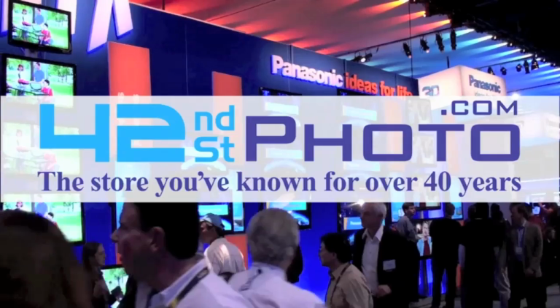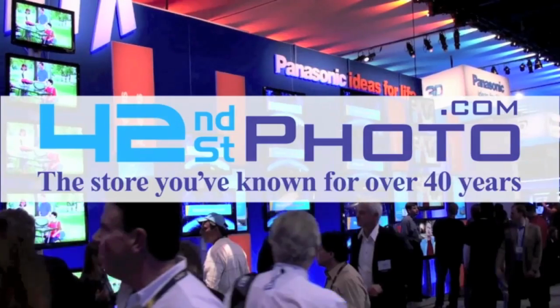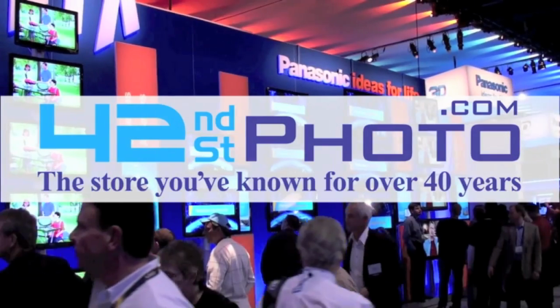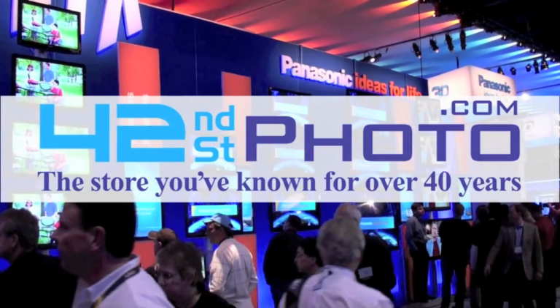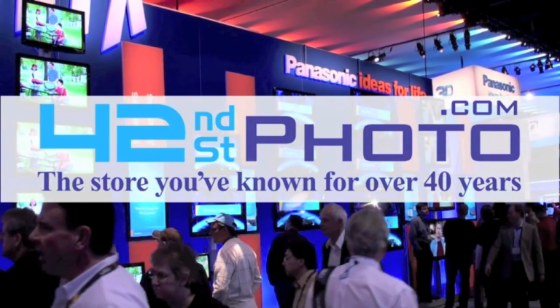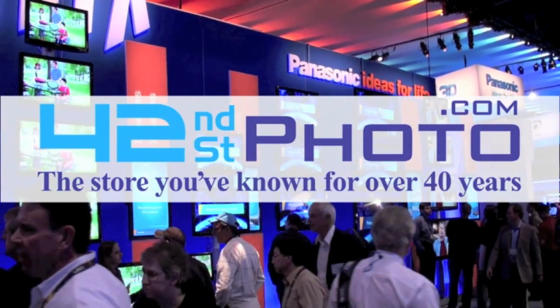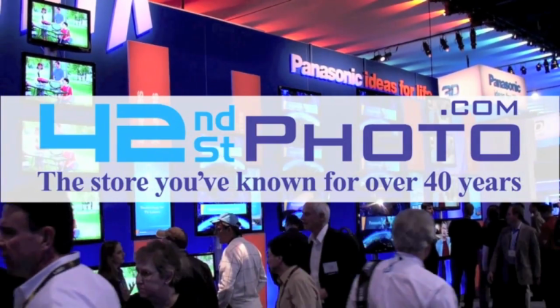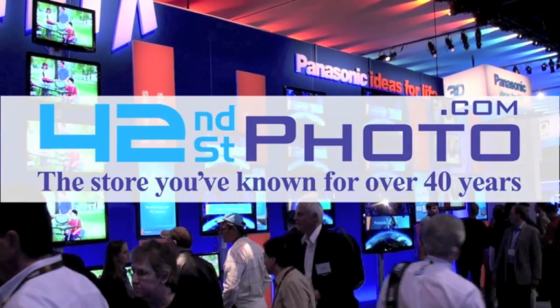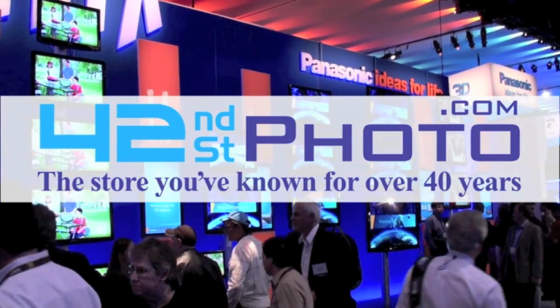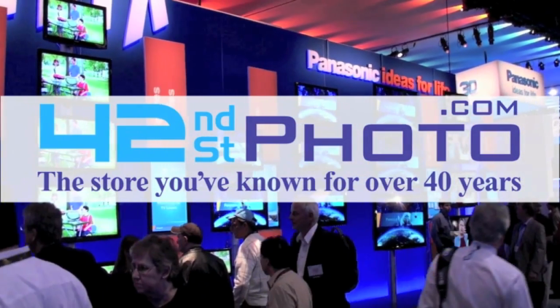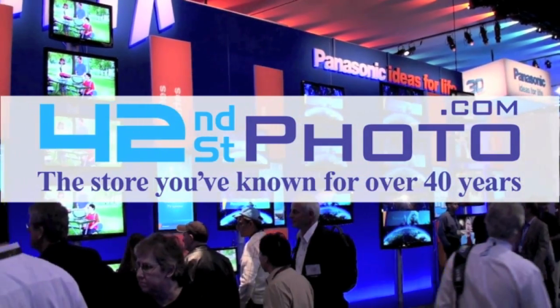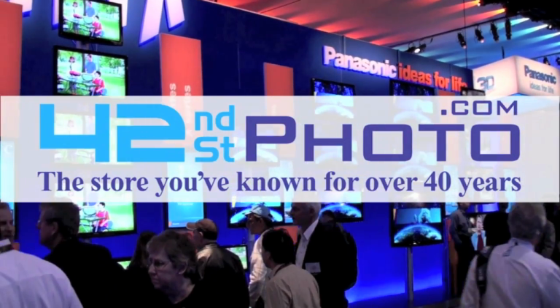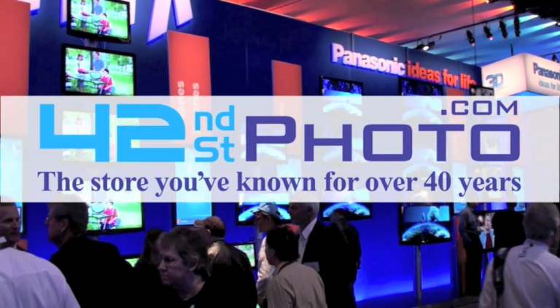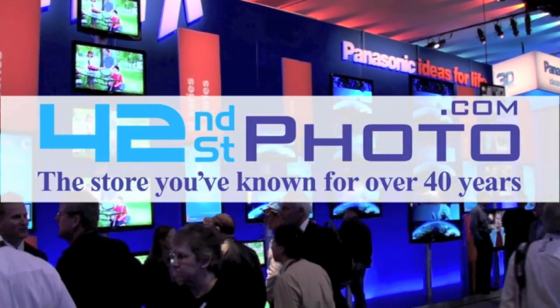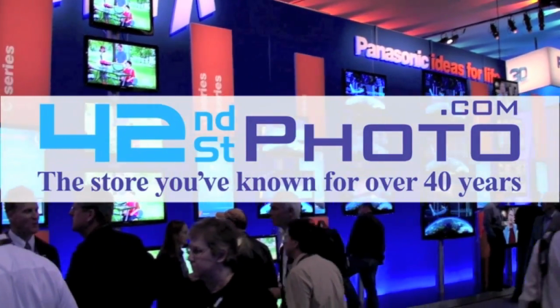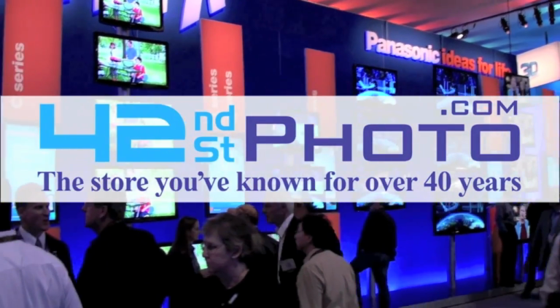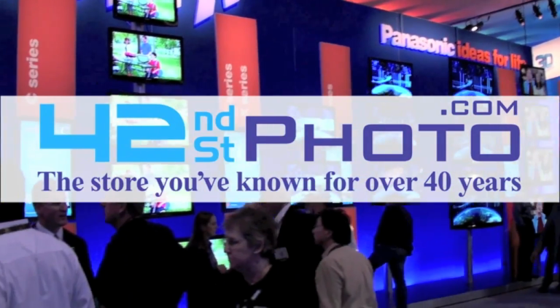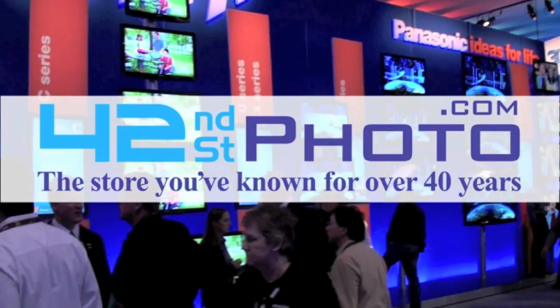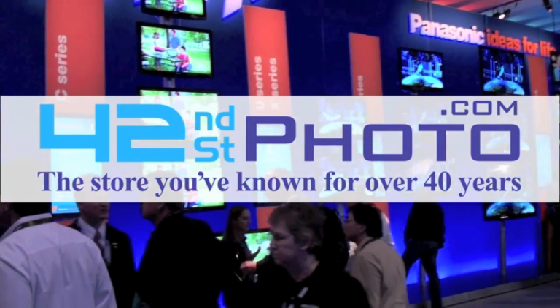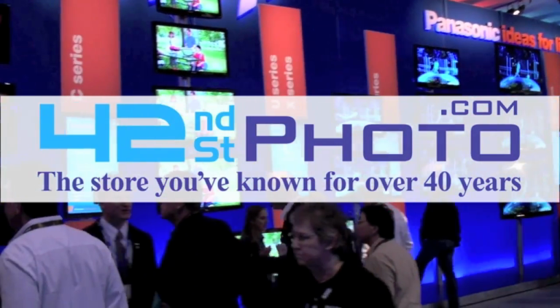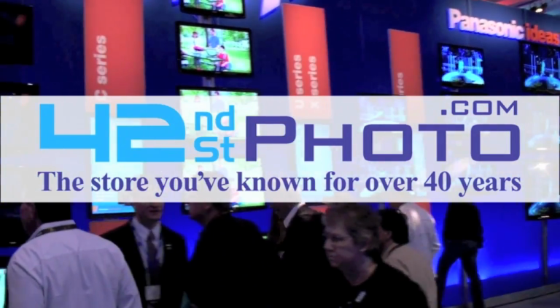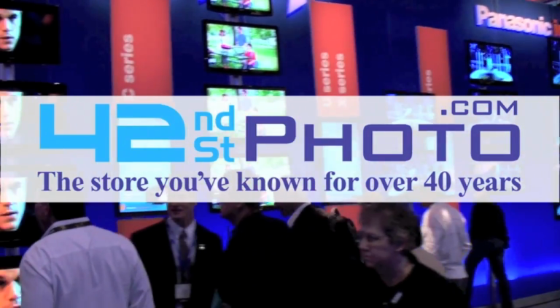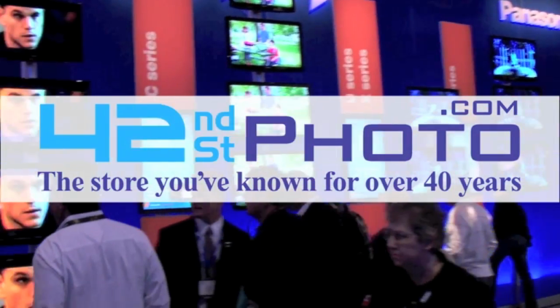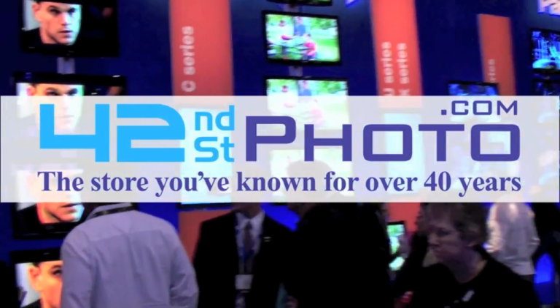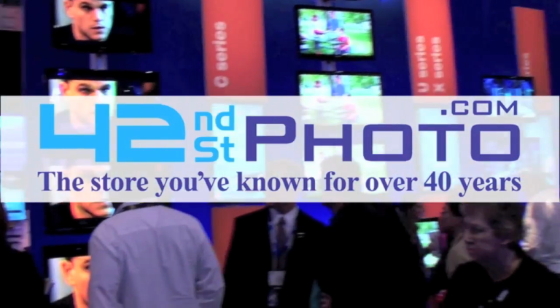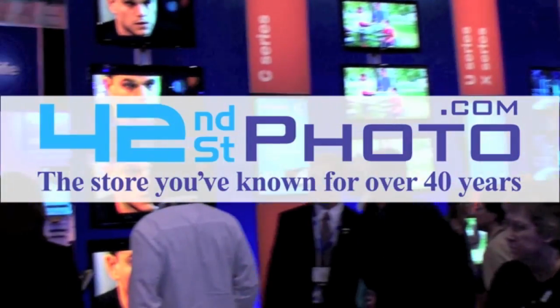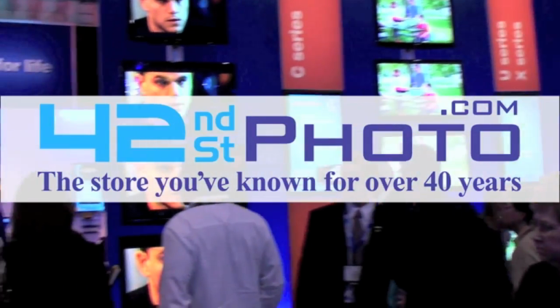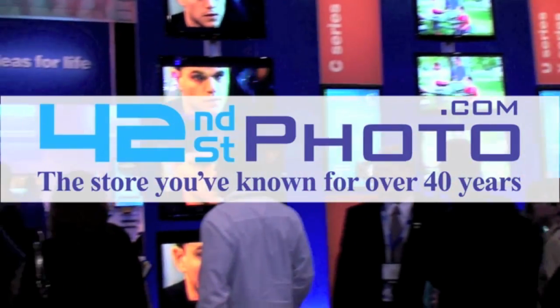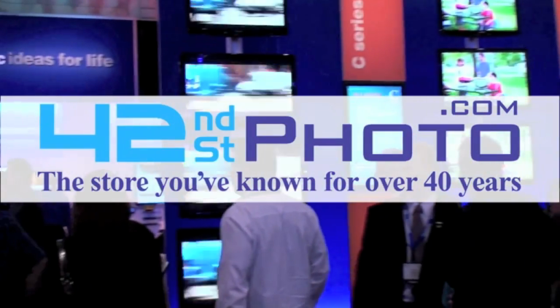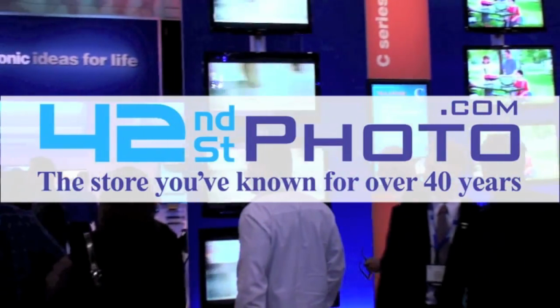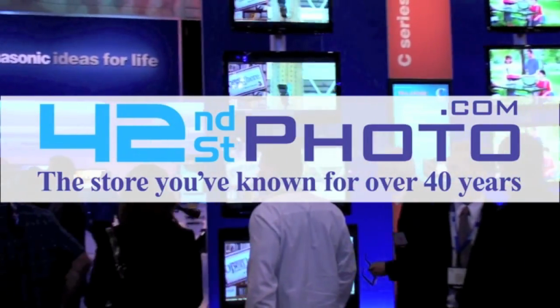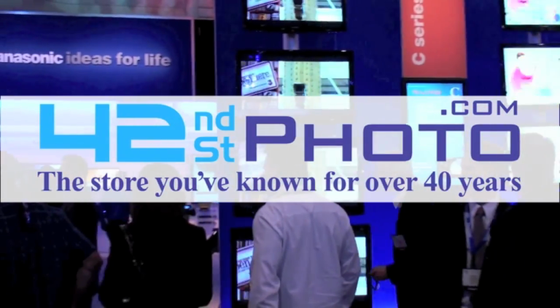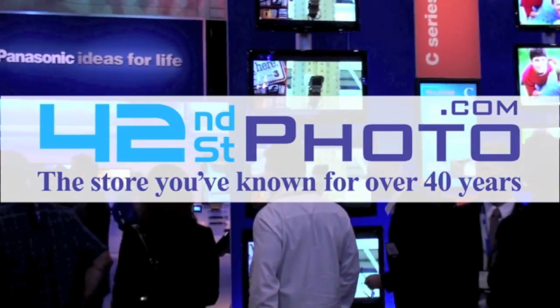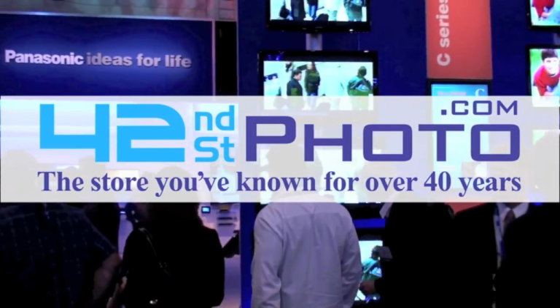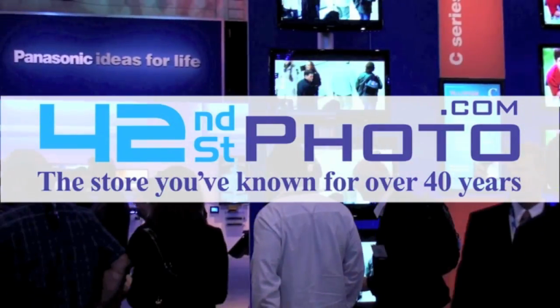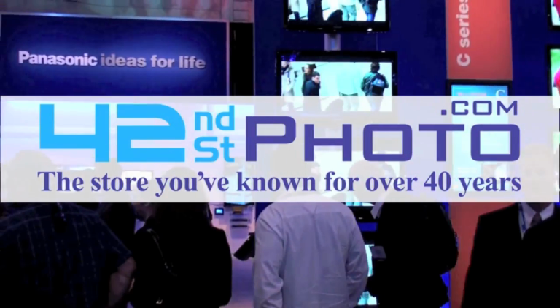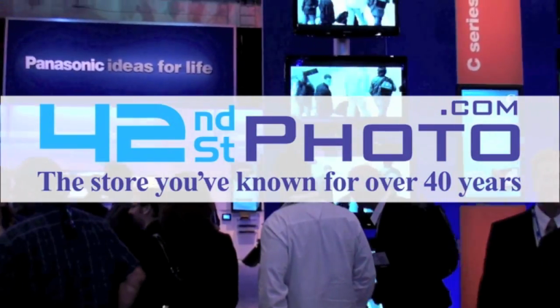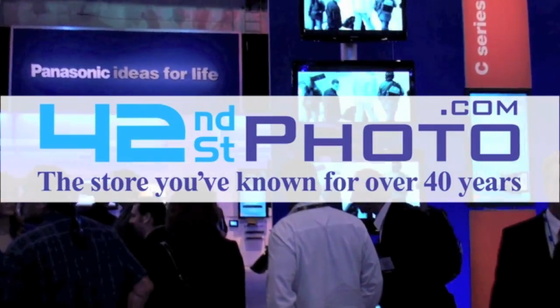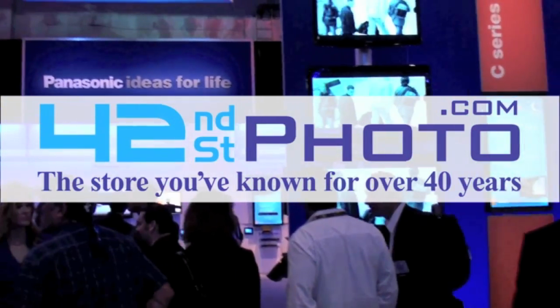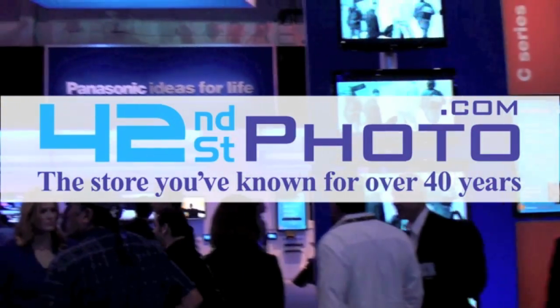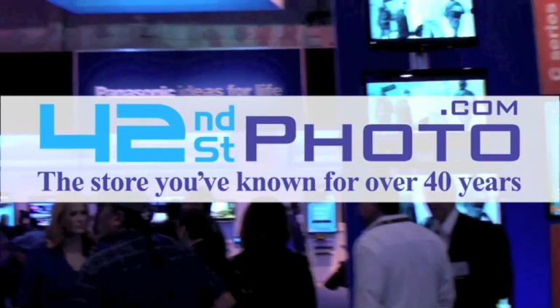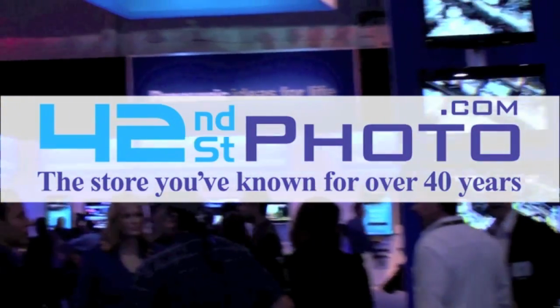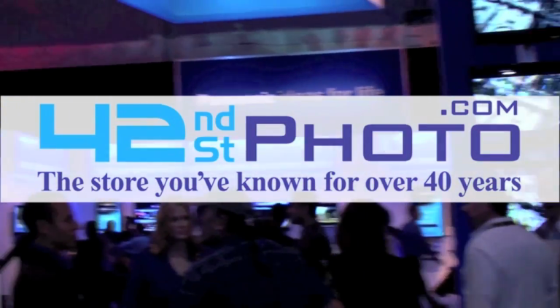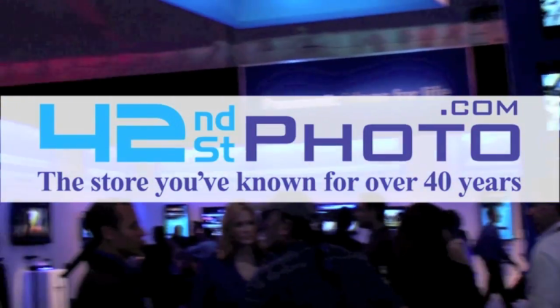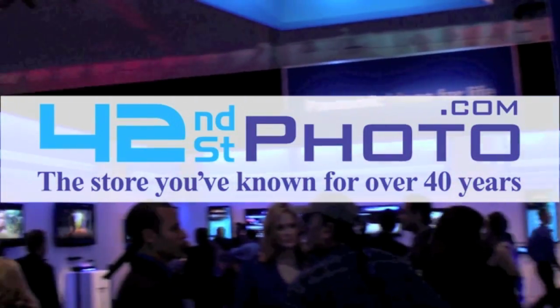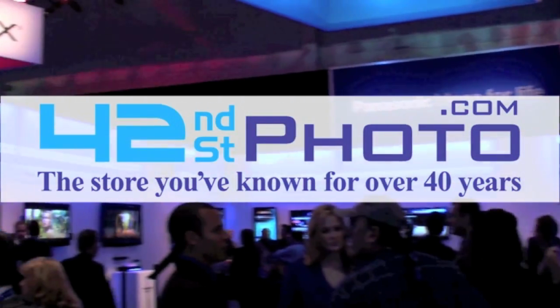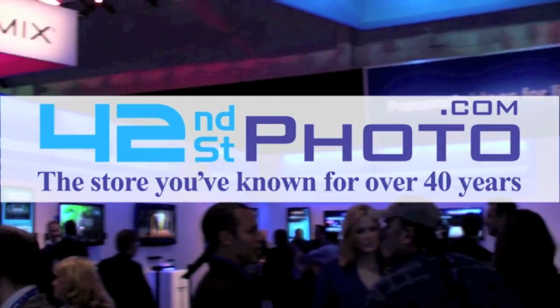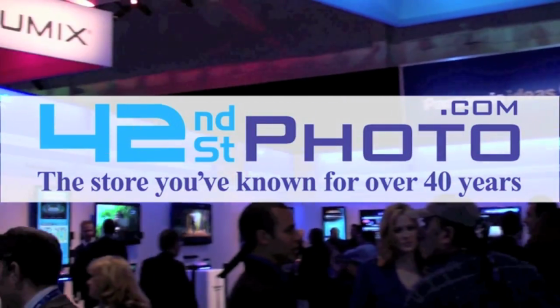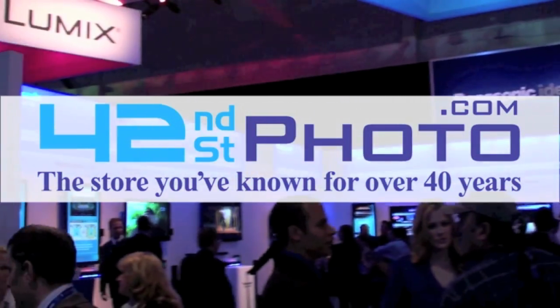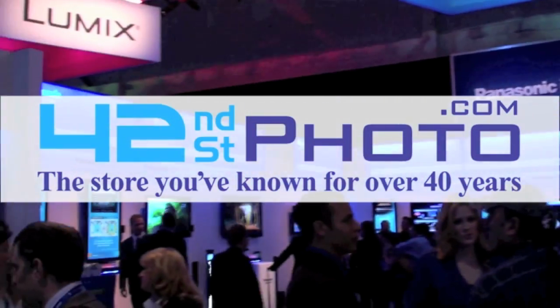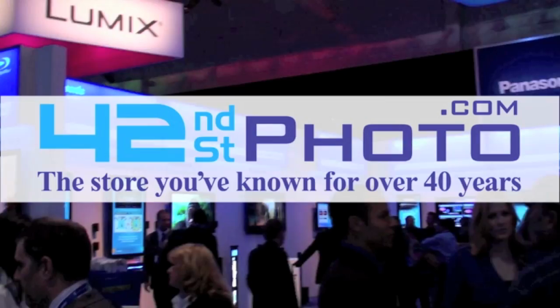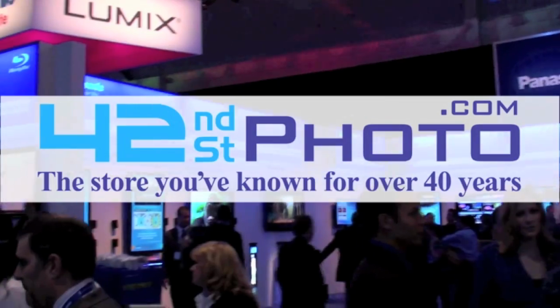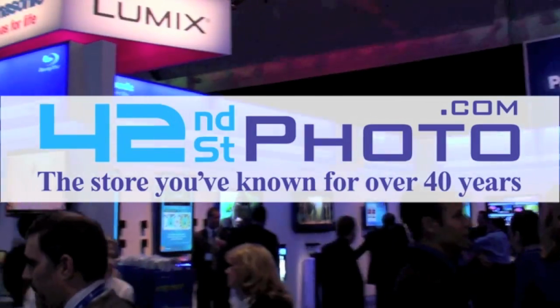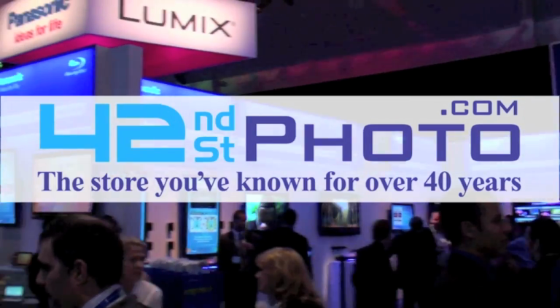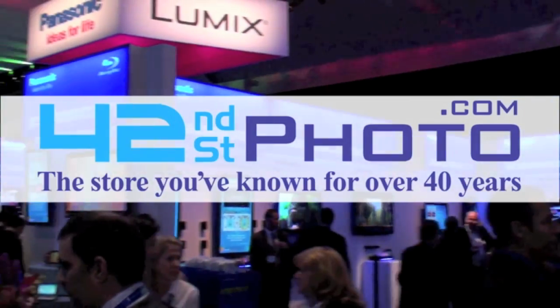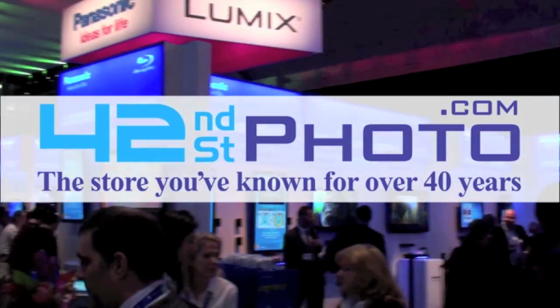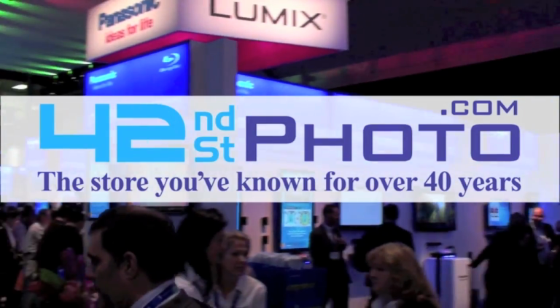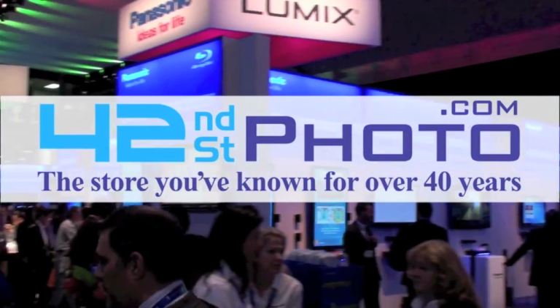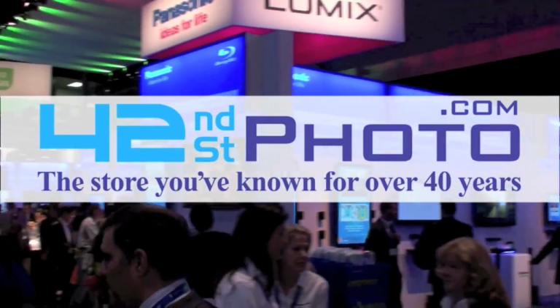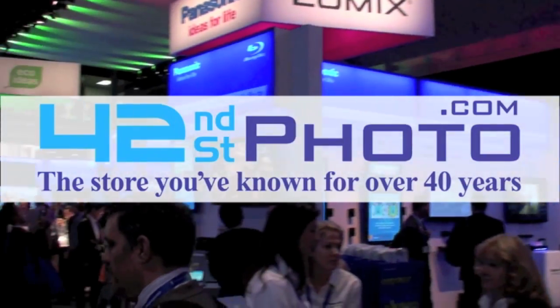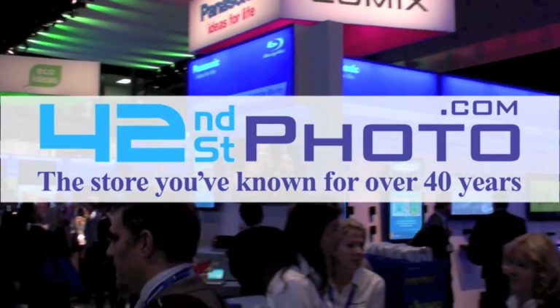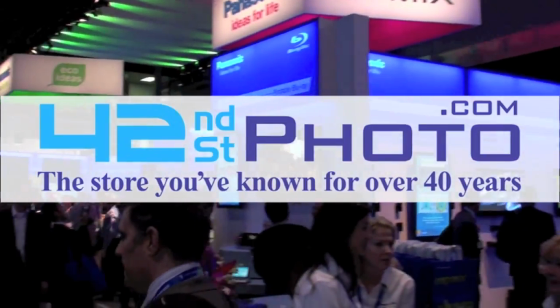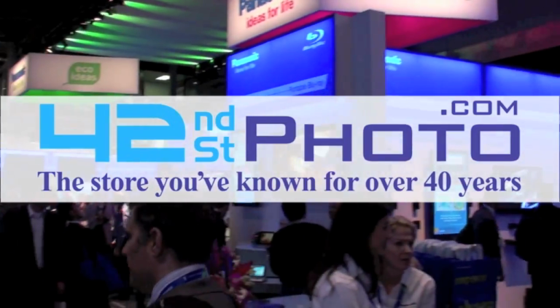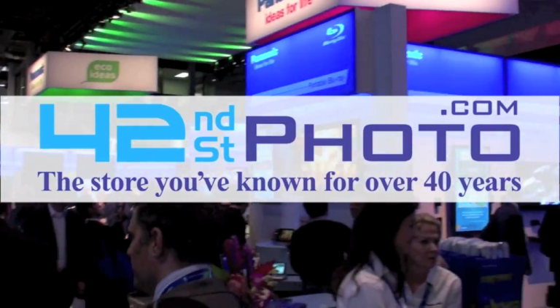Live coverage of CES 2010 has been brought to you by 42nd Street Photo. Visit them online at 42photo.com.